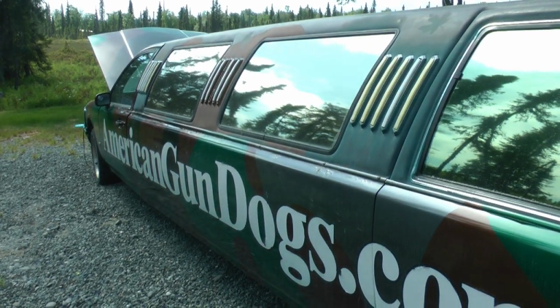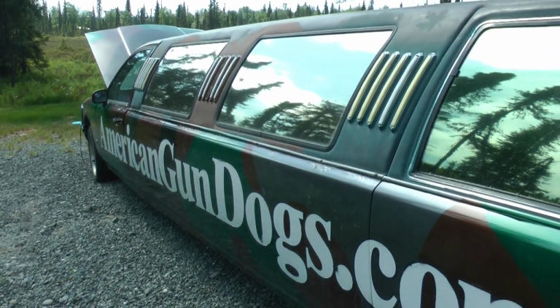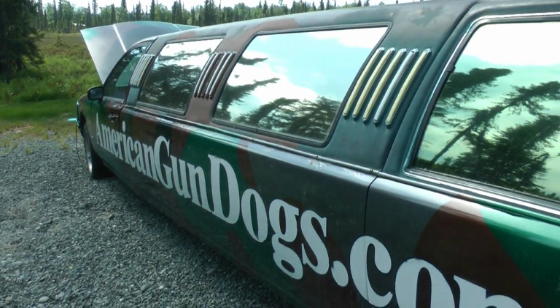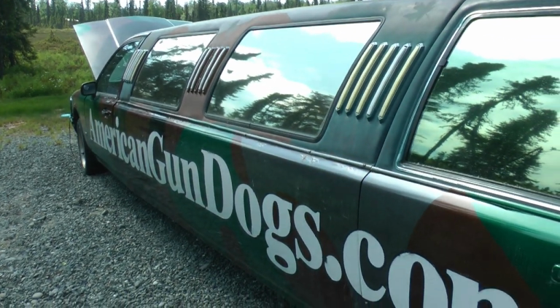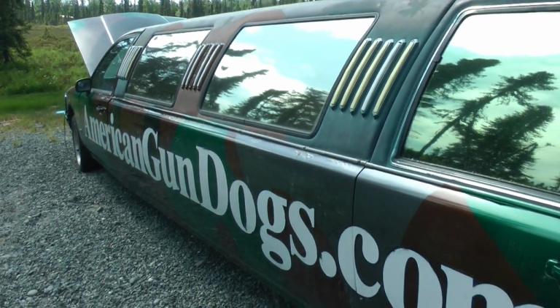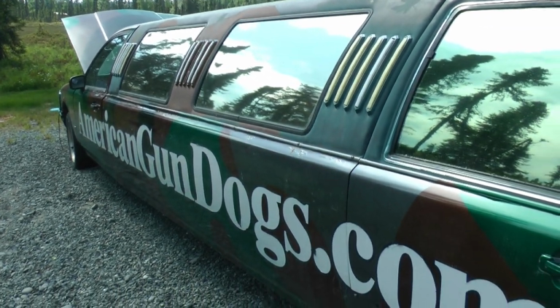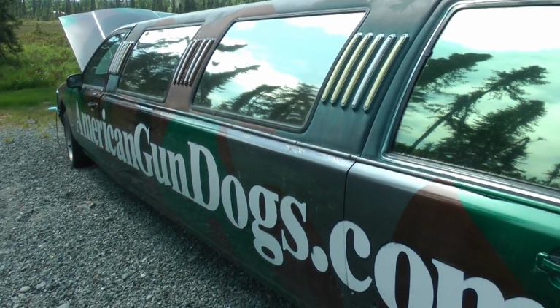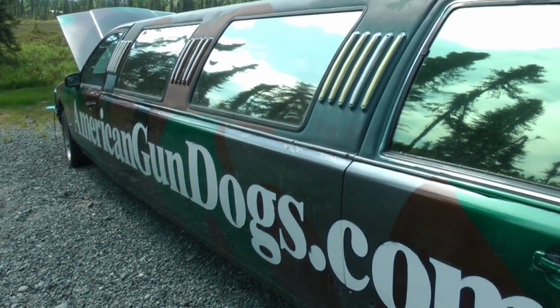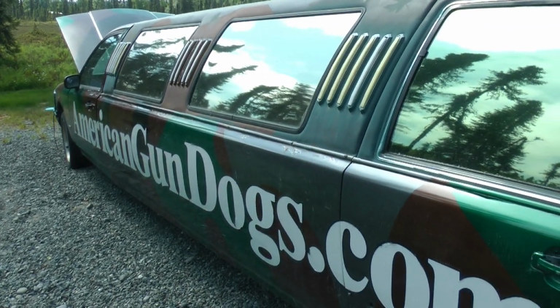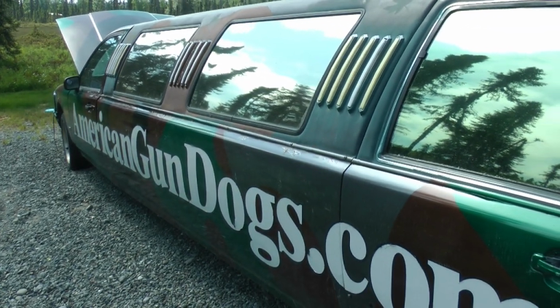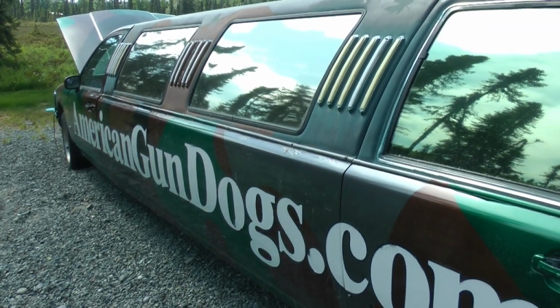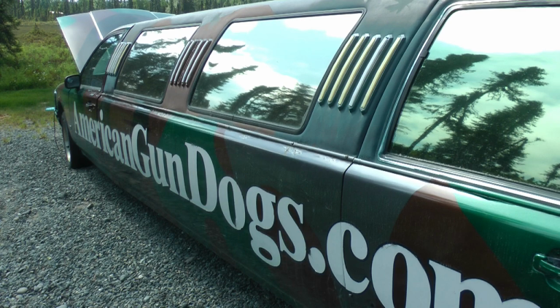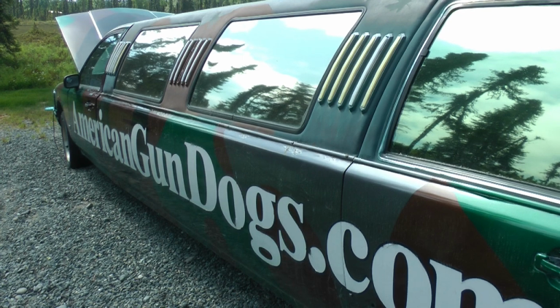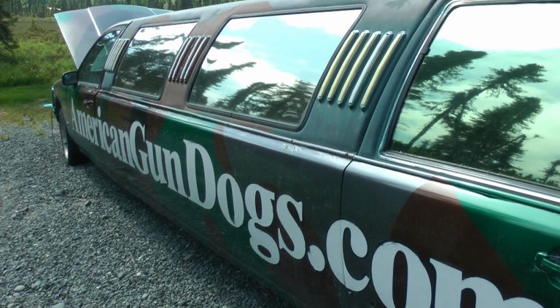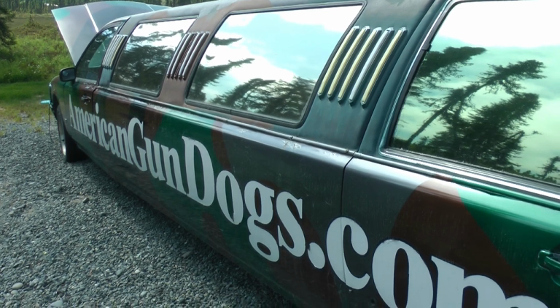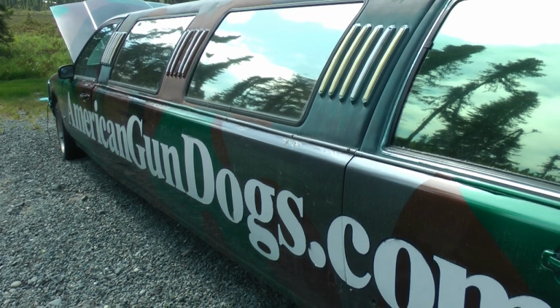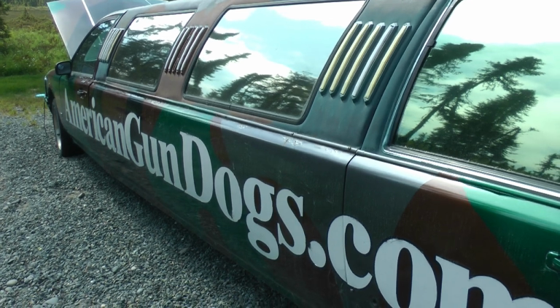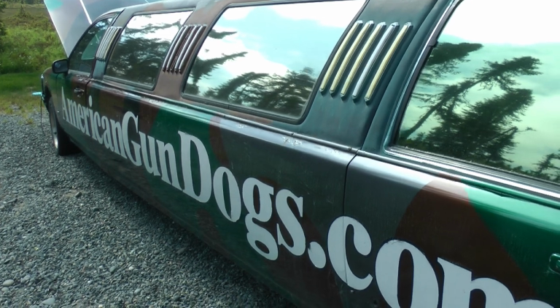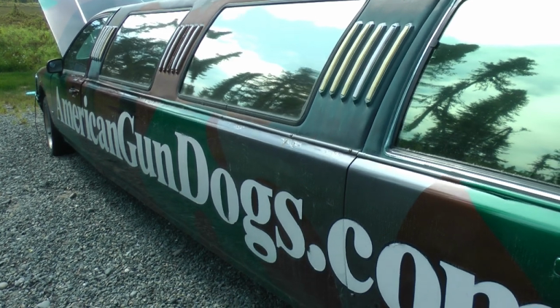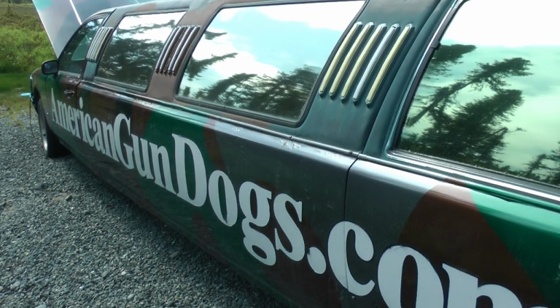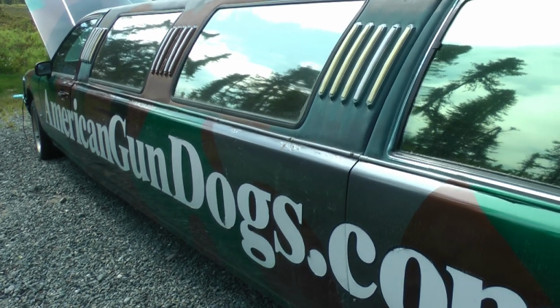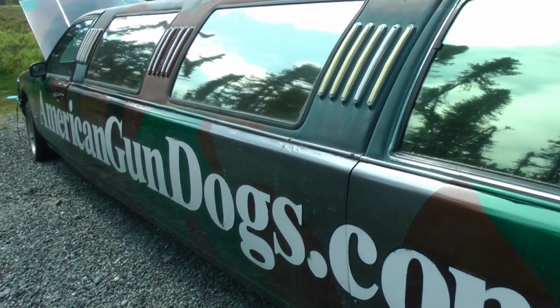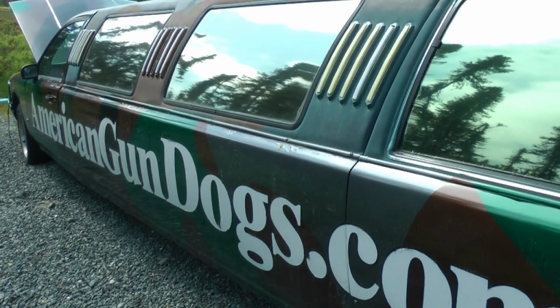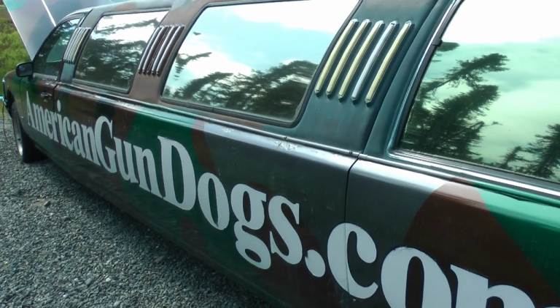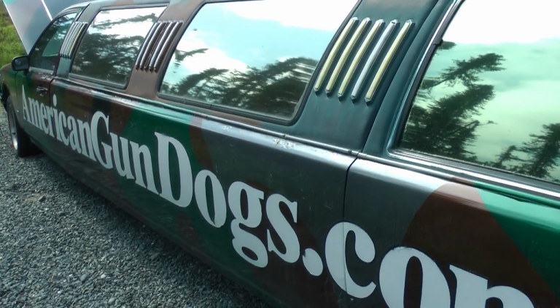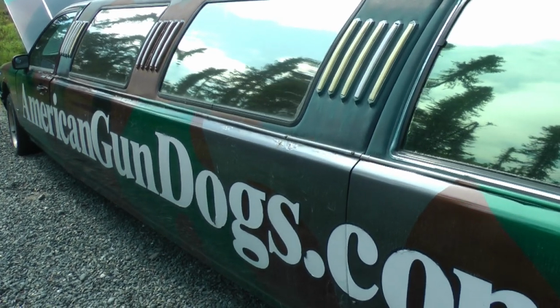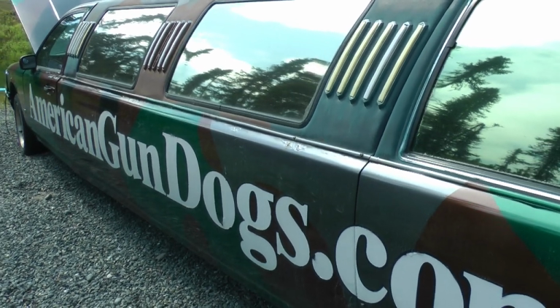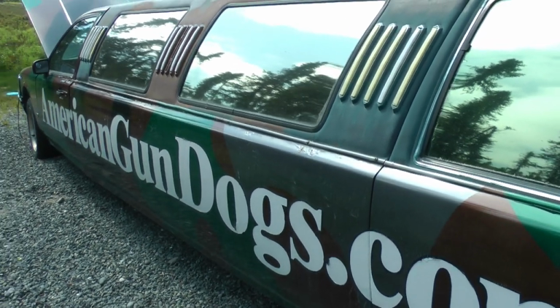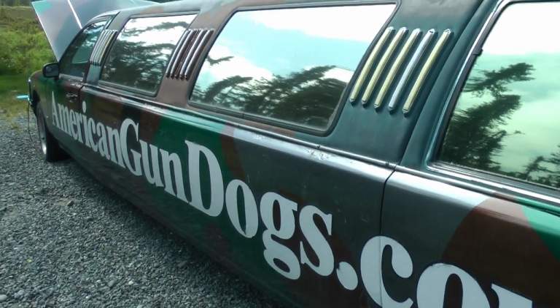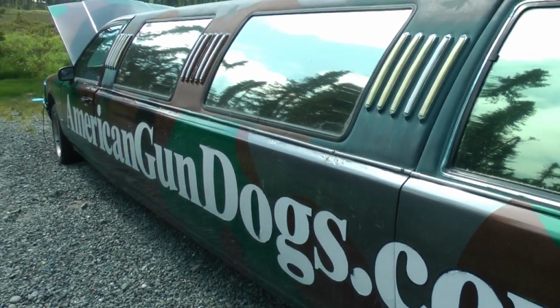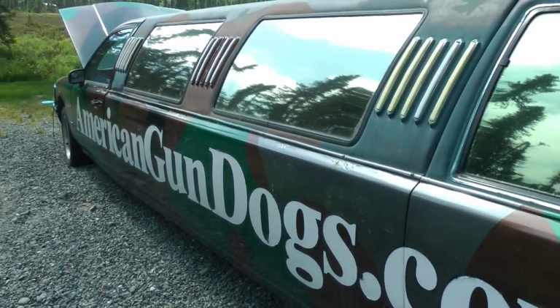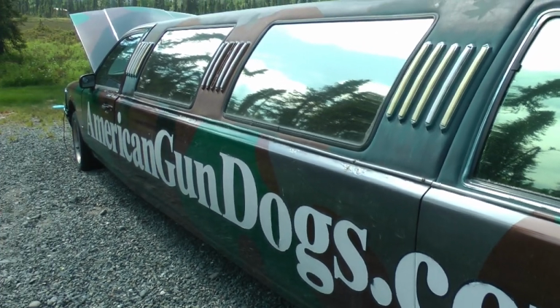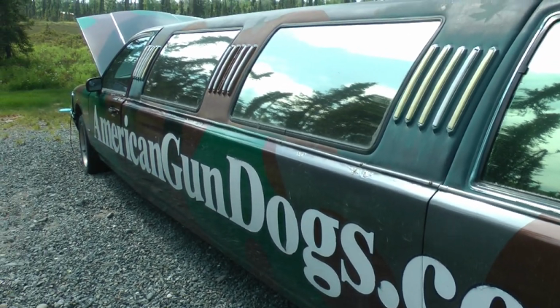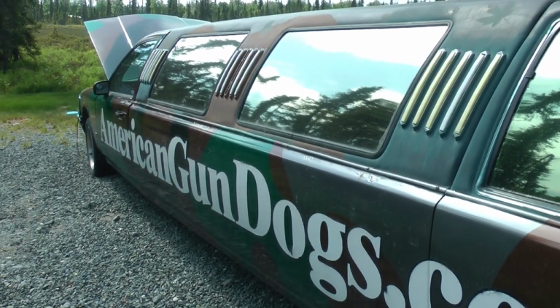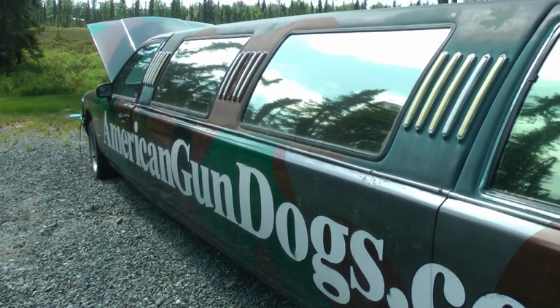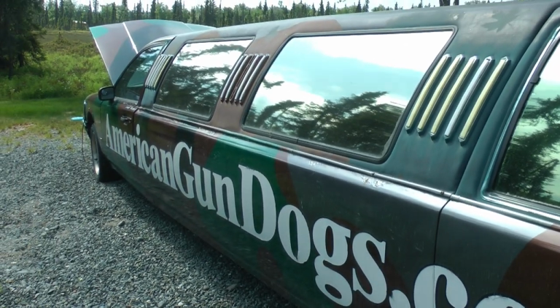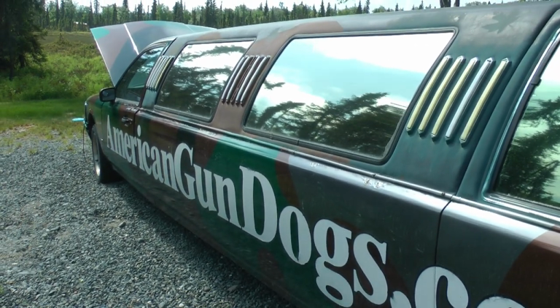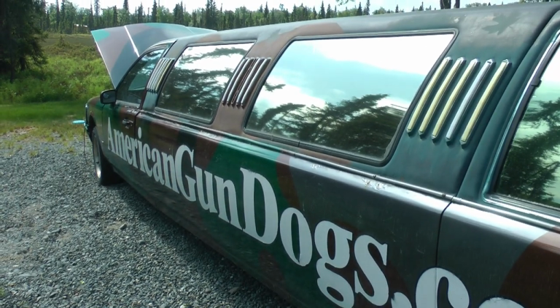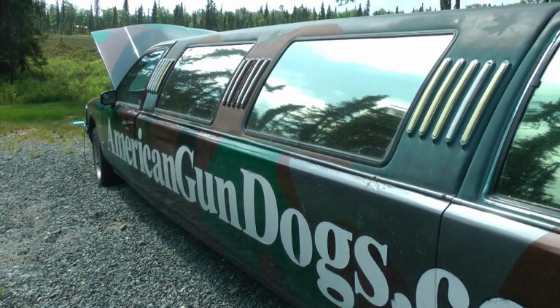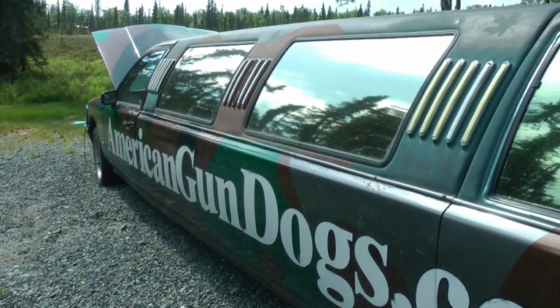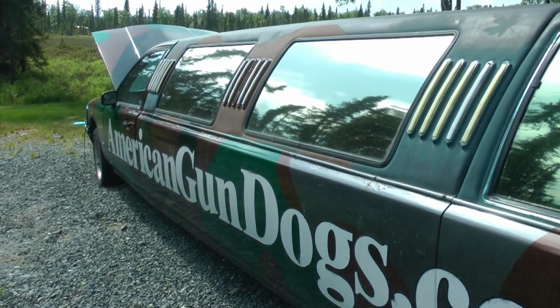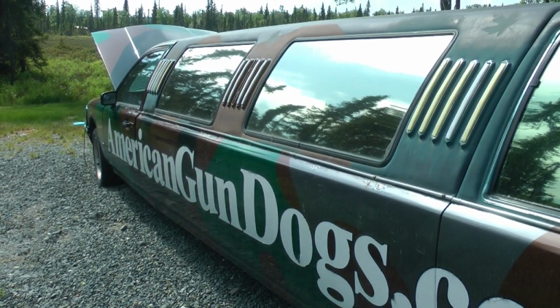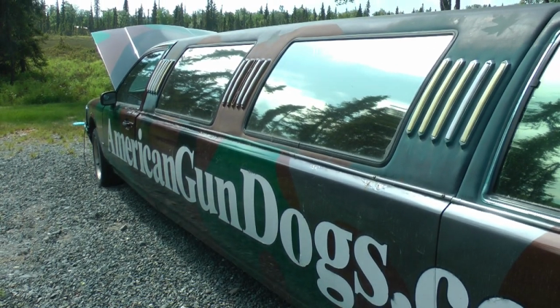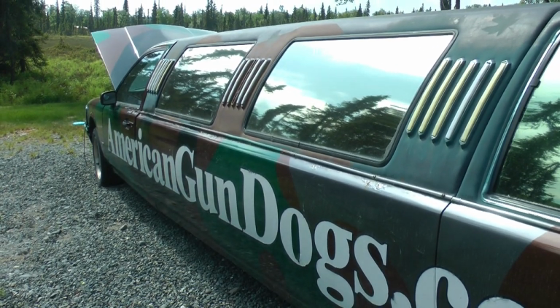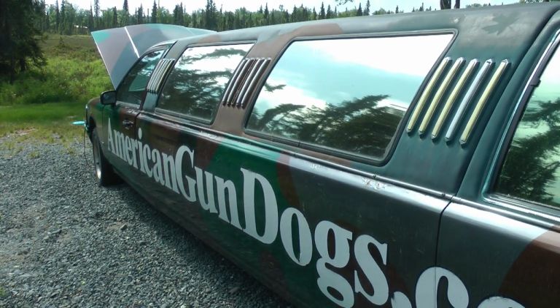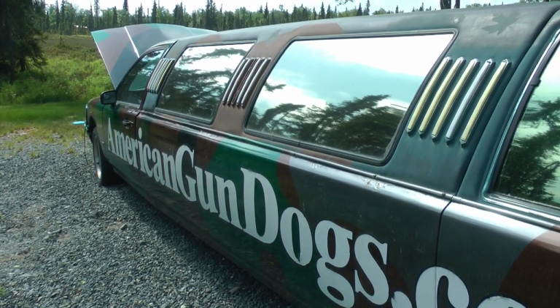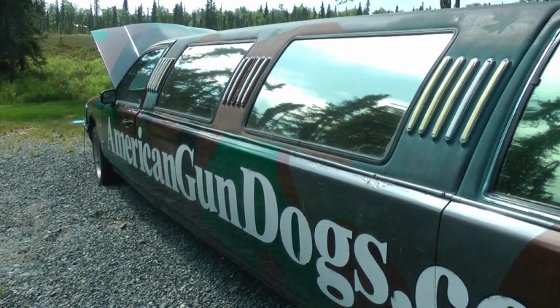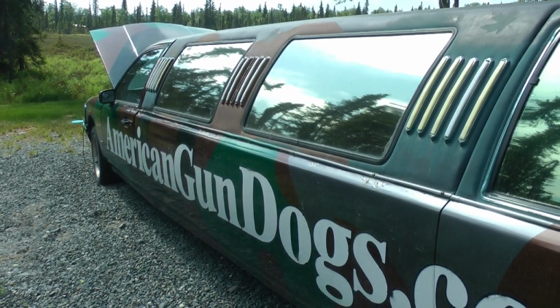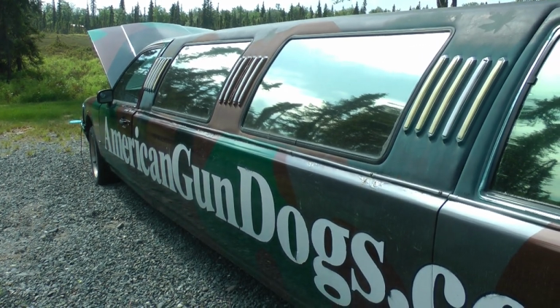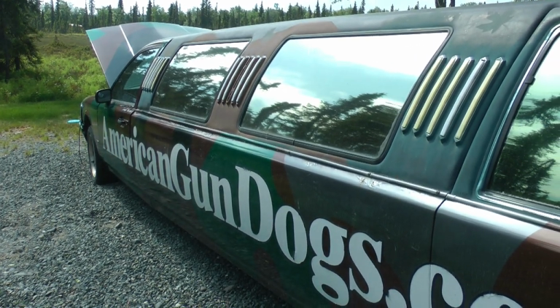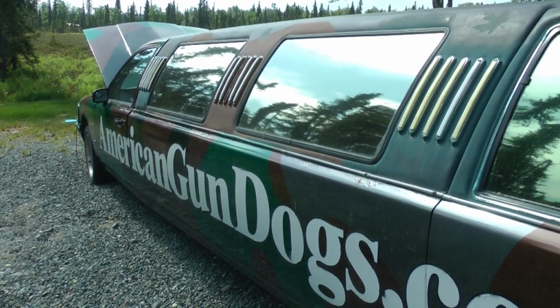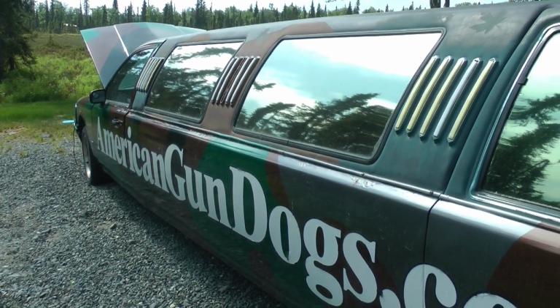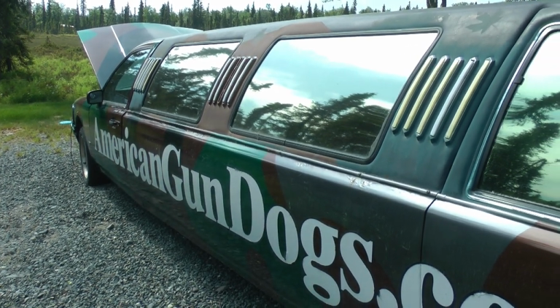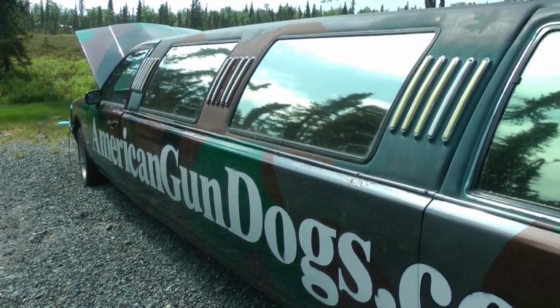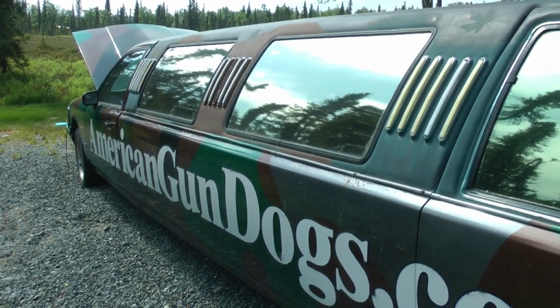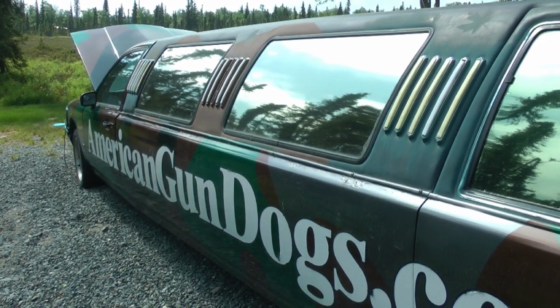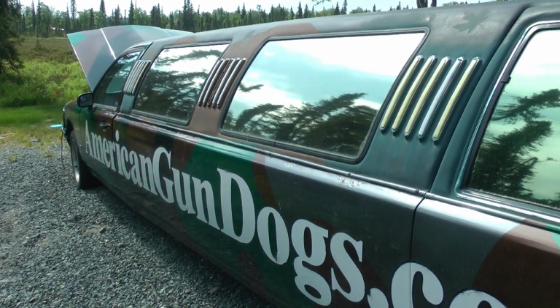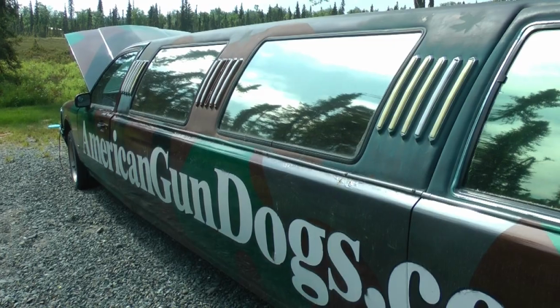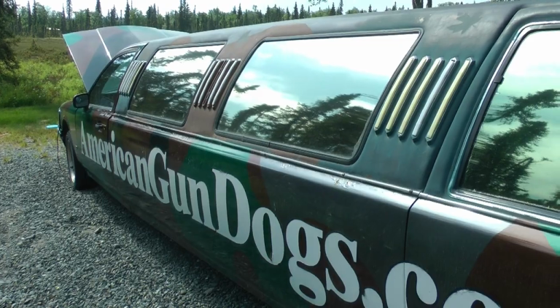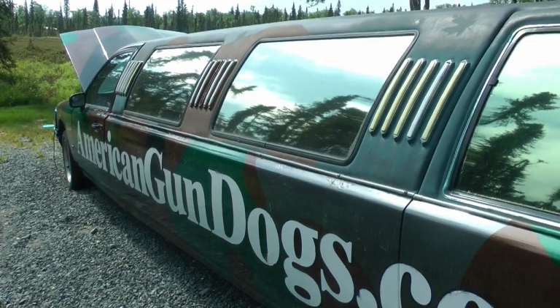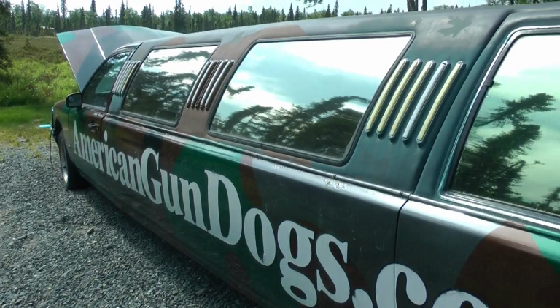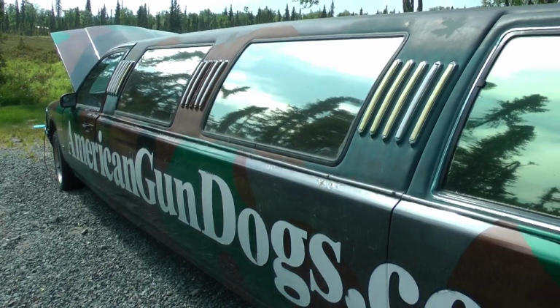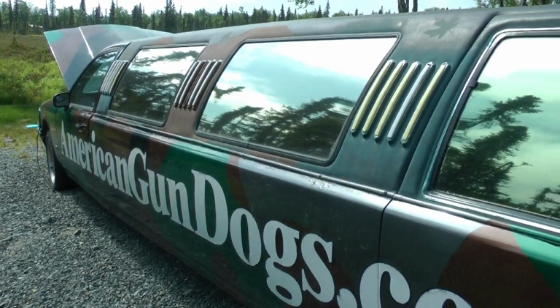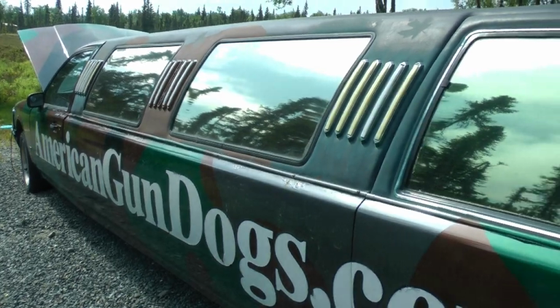AmericanGunDogs.com is a classified website for advertising. I don't sell guns or dogs — I just sell advertising.